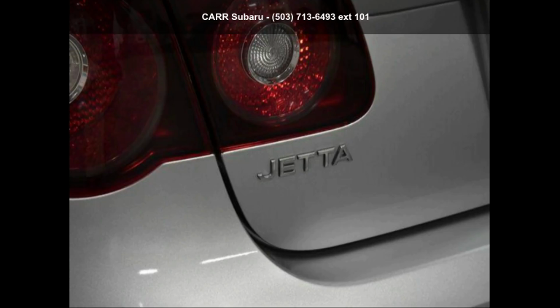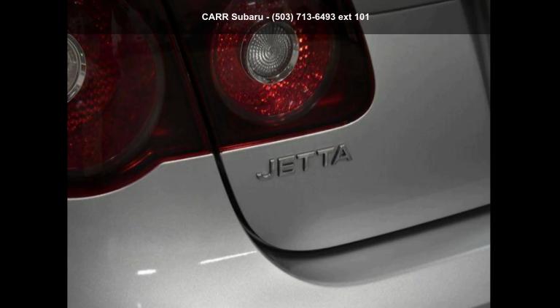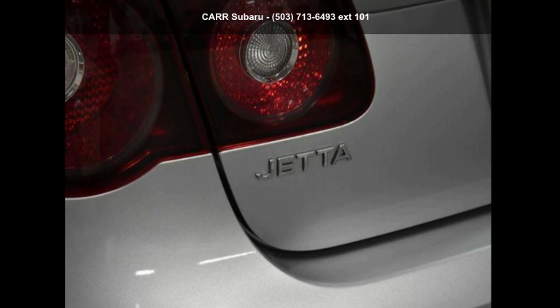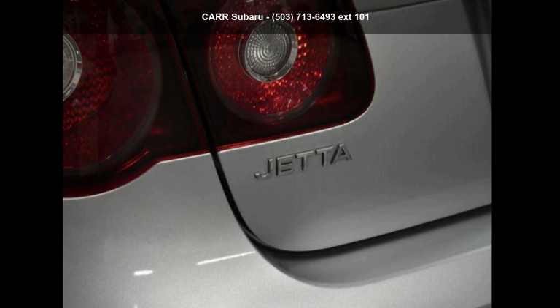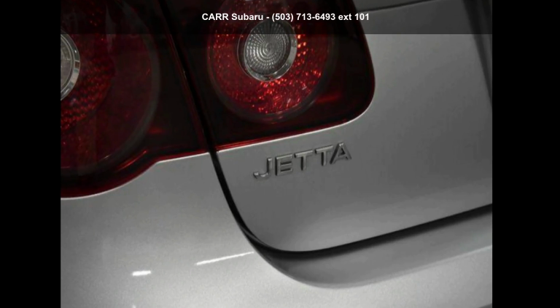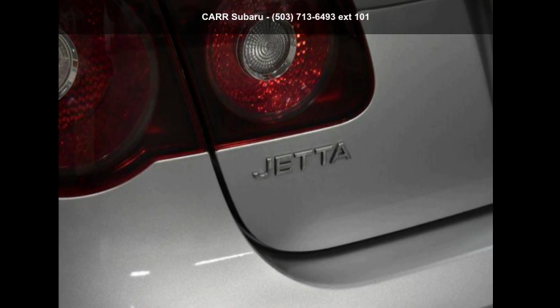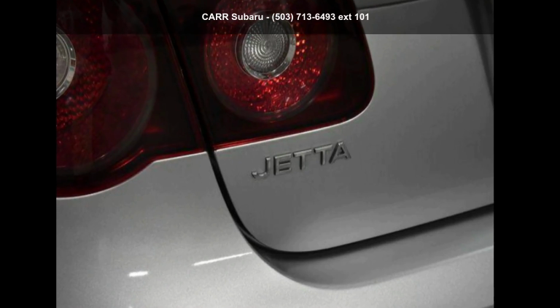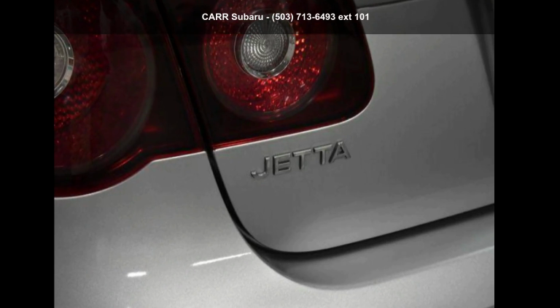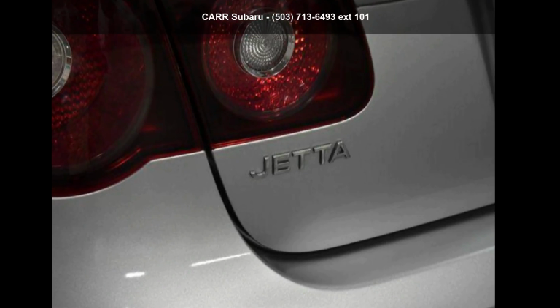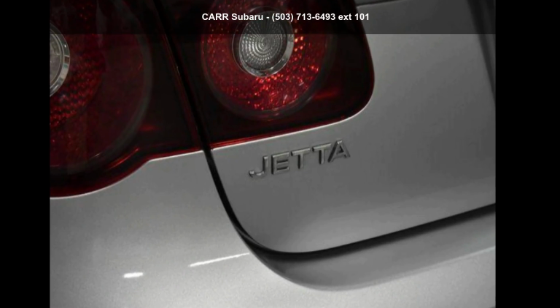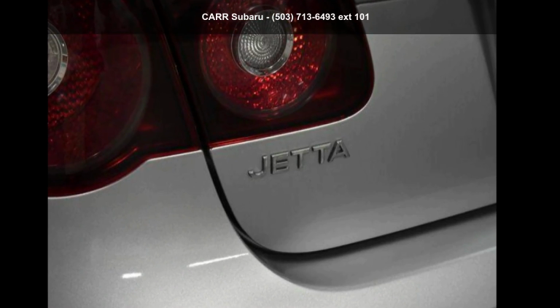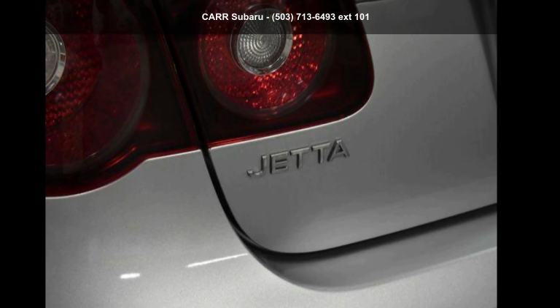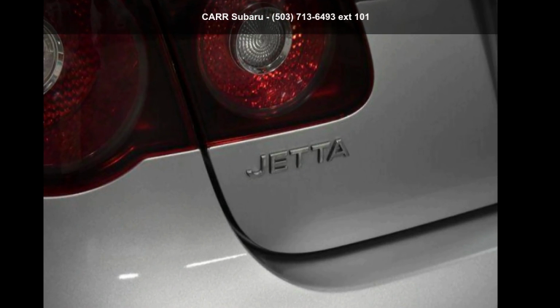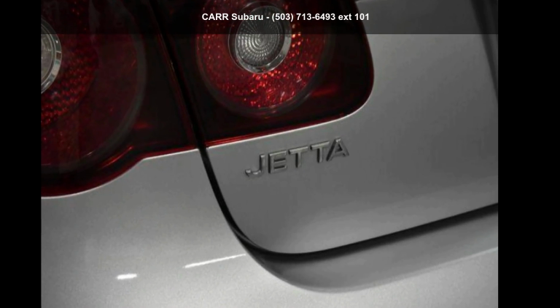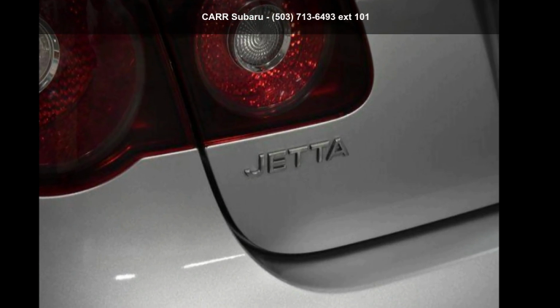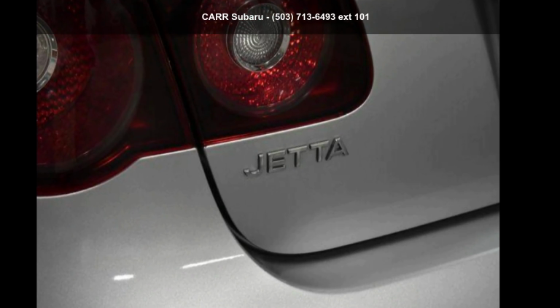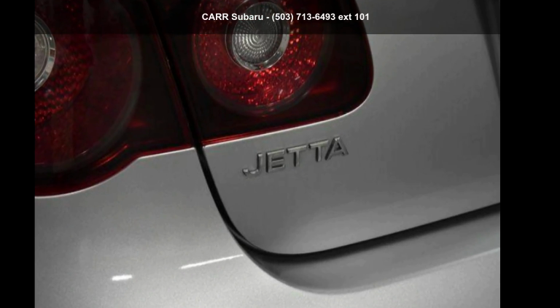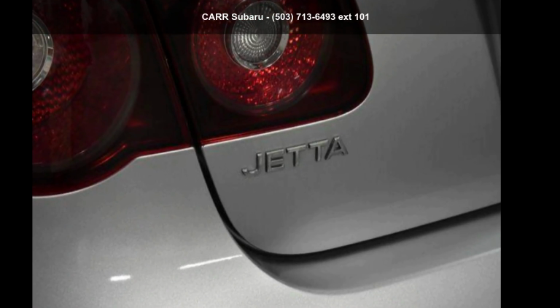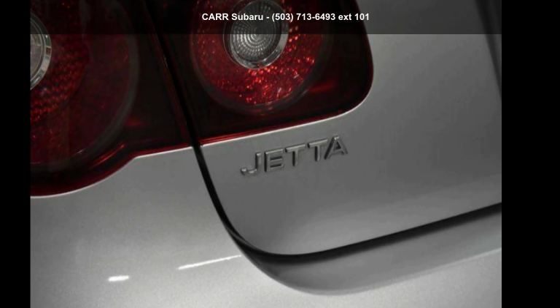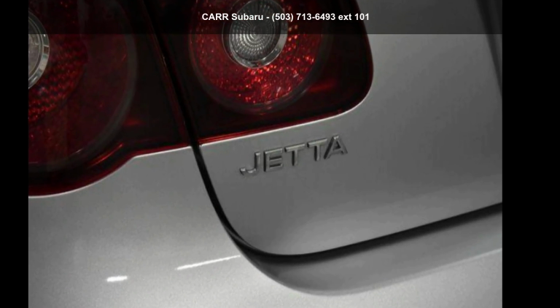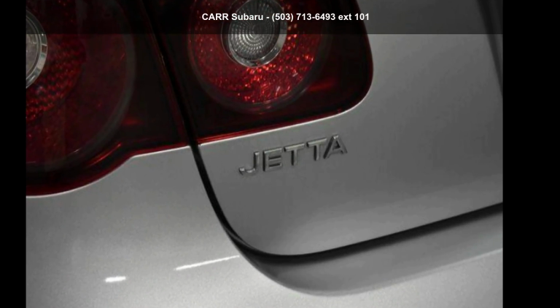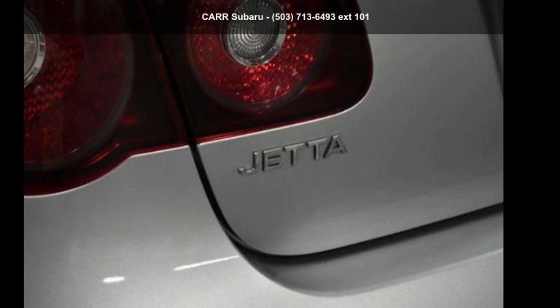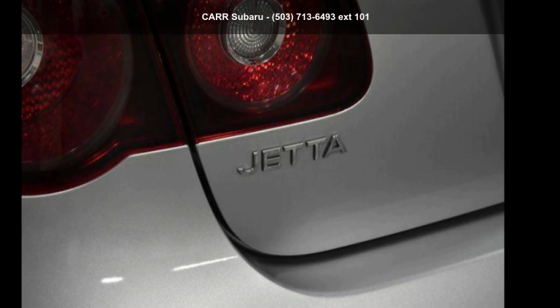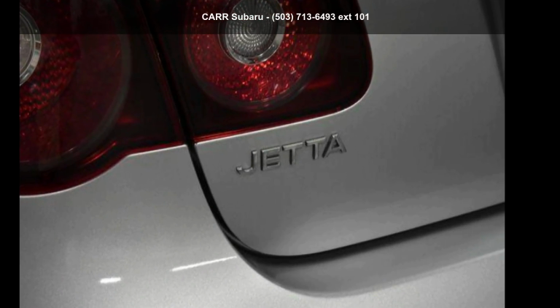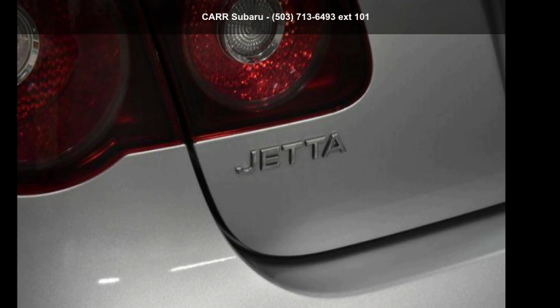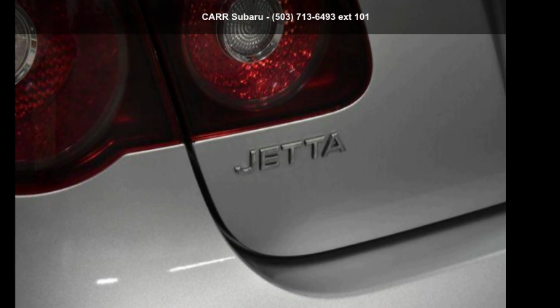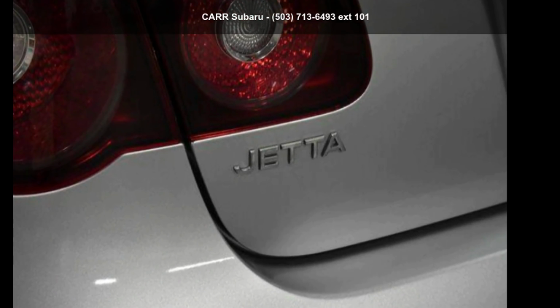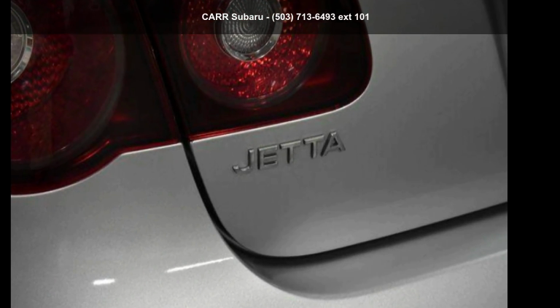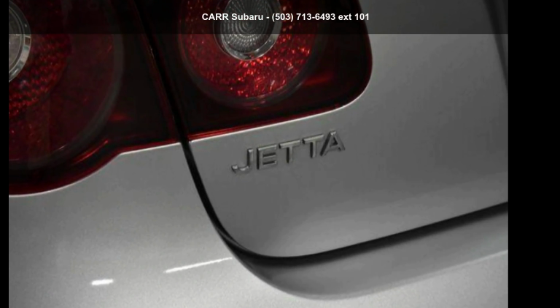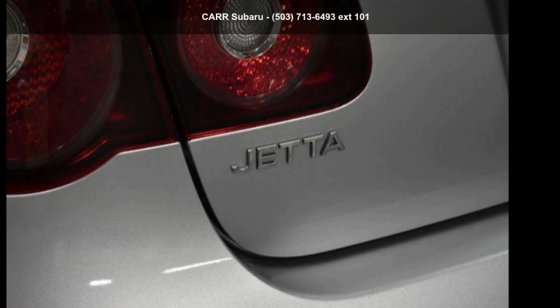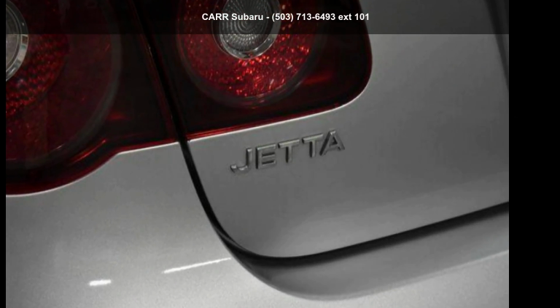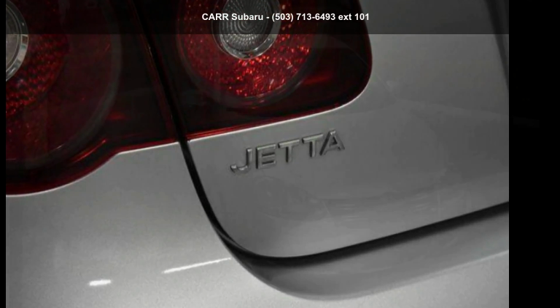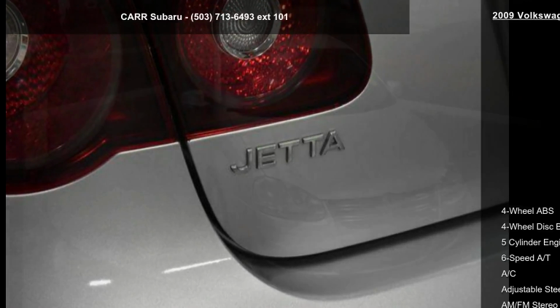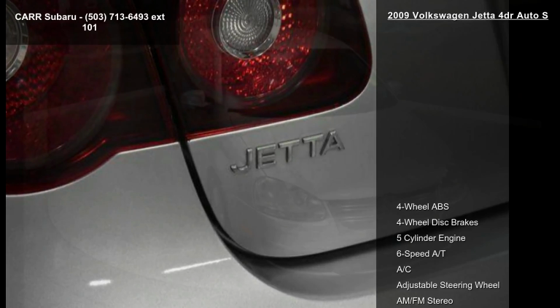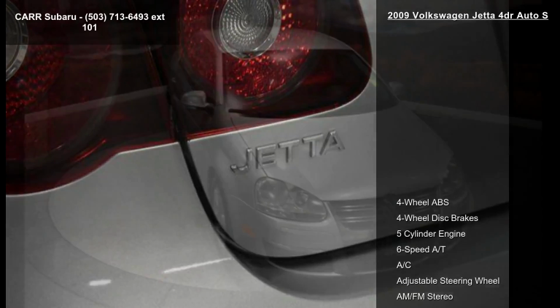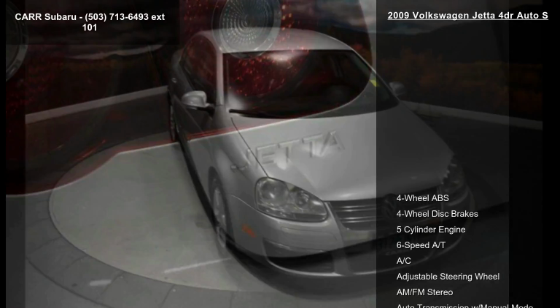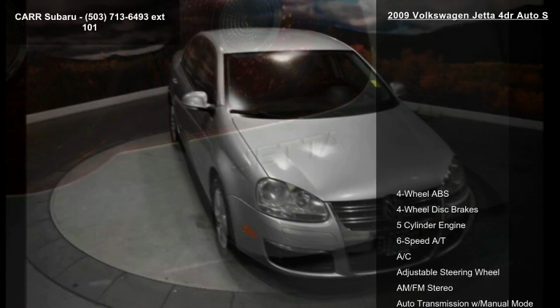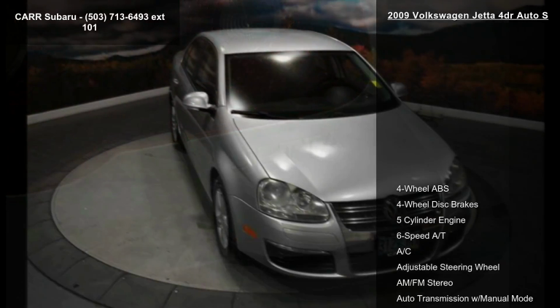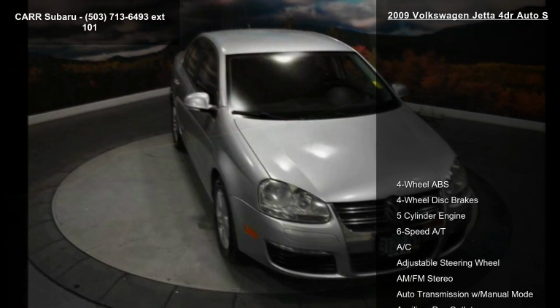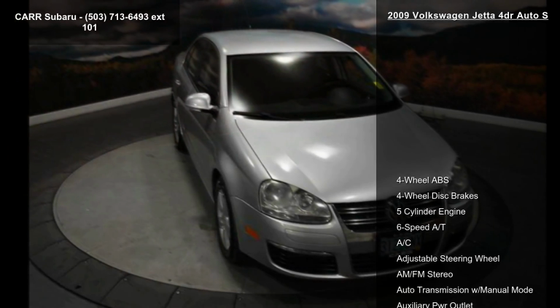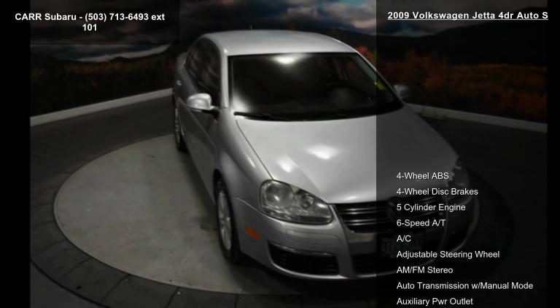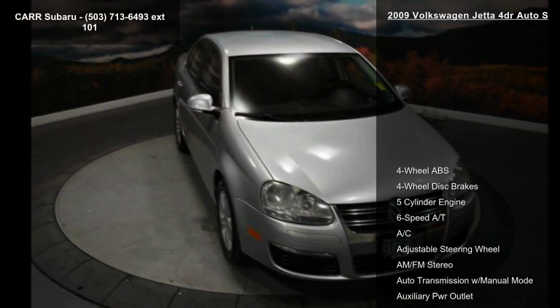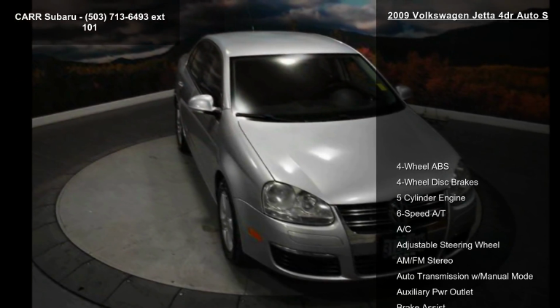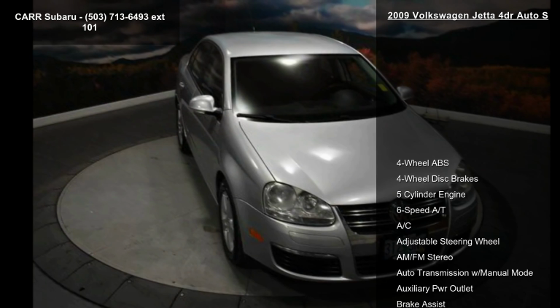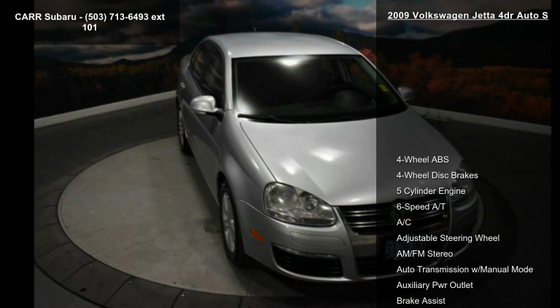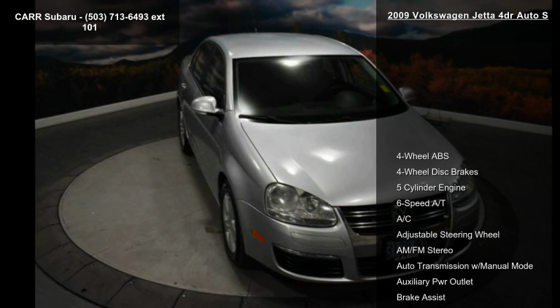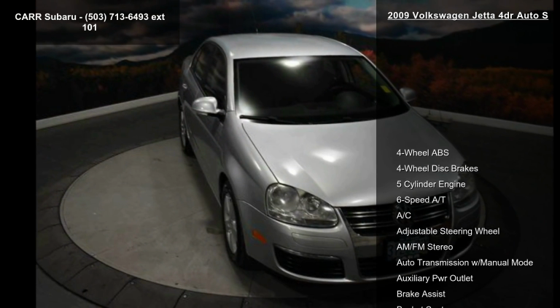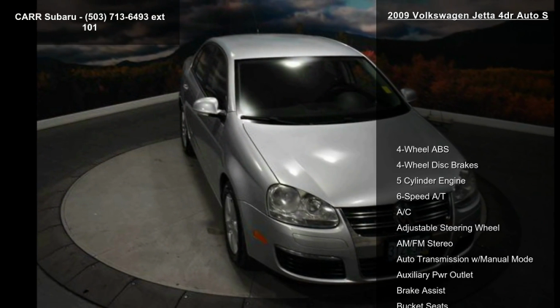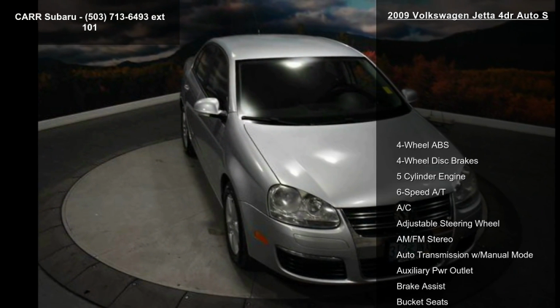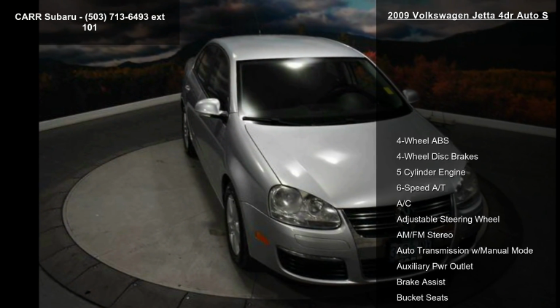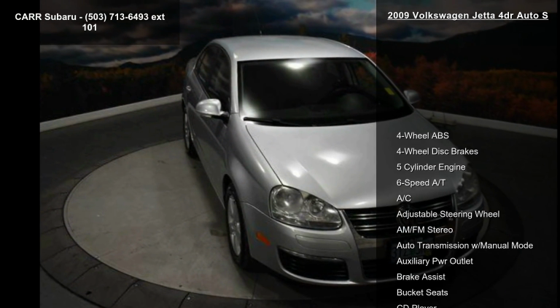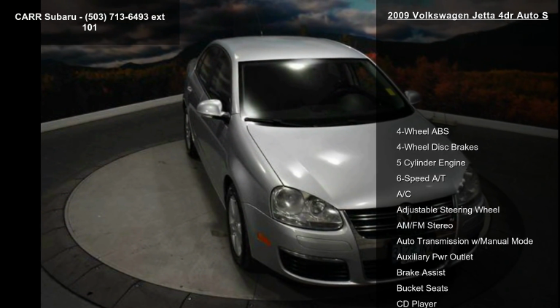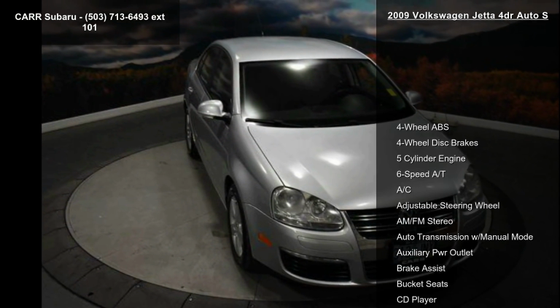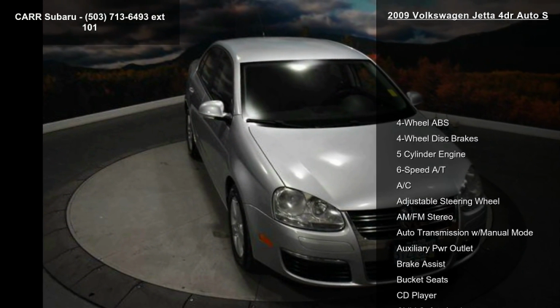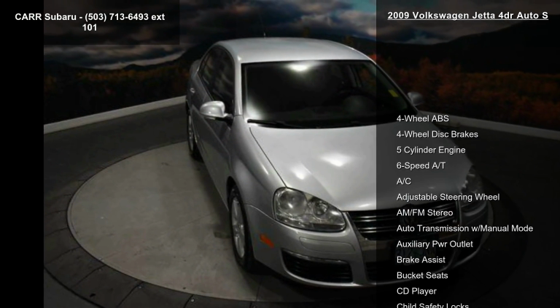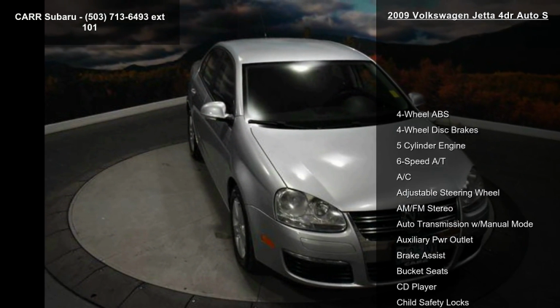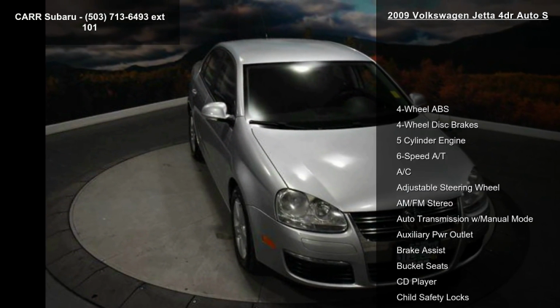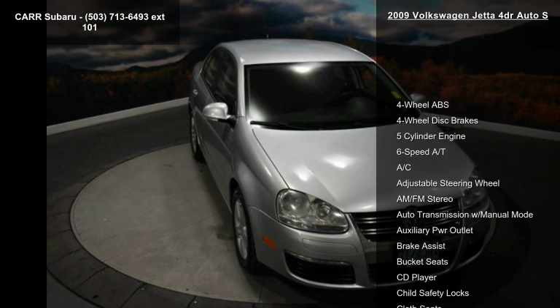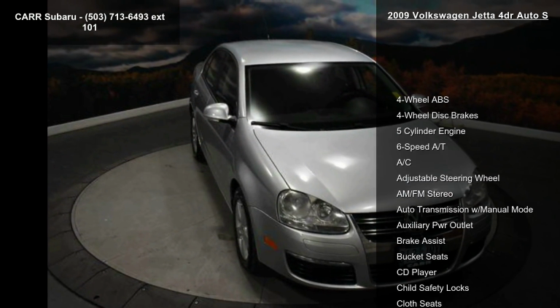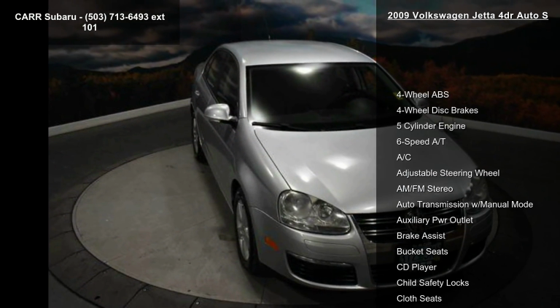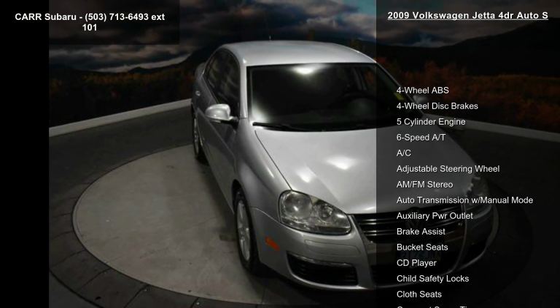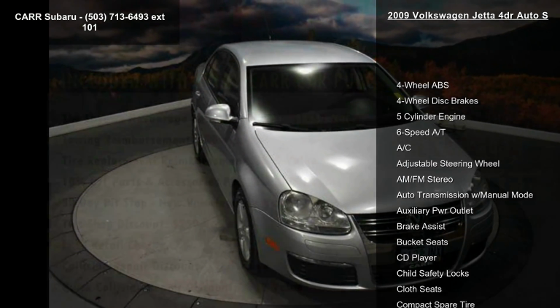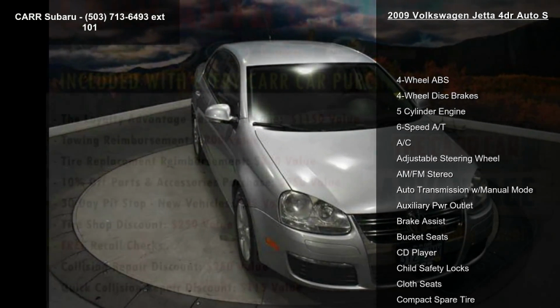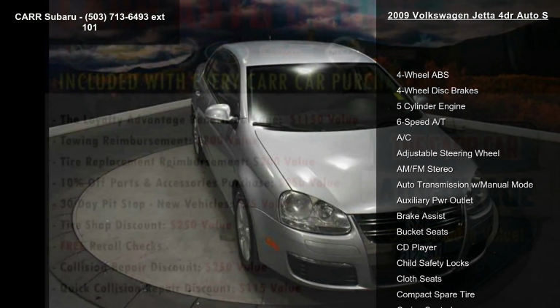Arrive in style with this Volkswagen 2009 Jetta 4-door Auto S. This may be the set of wheels you've been looking for.